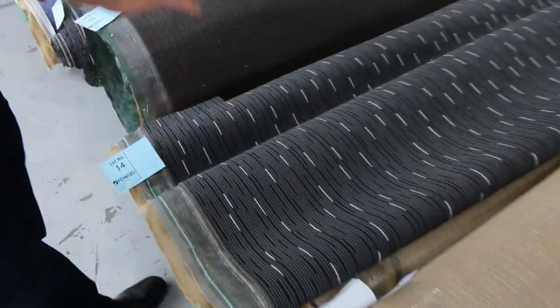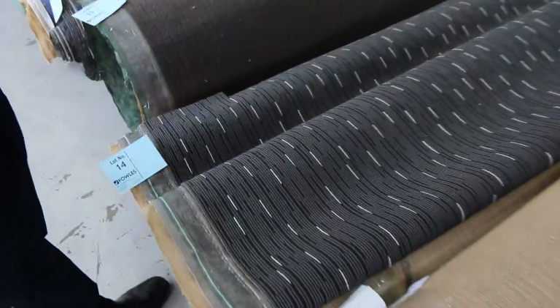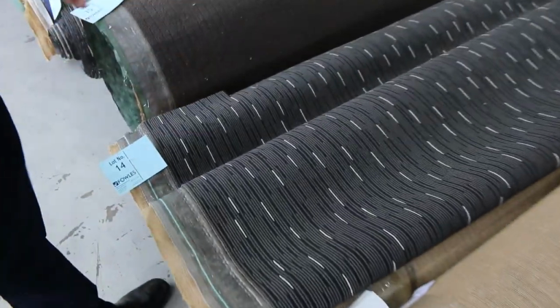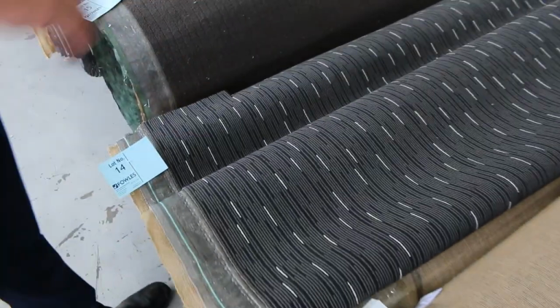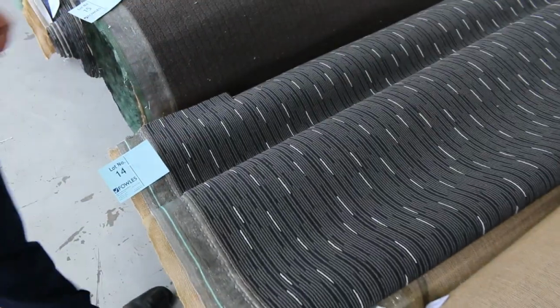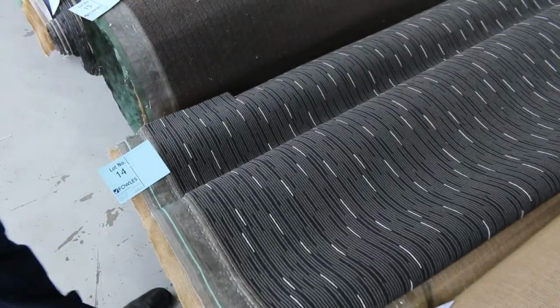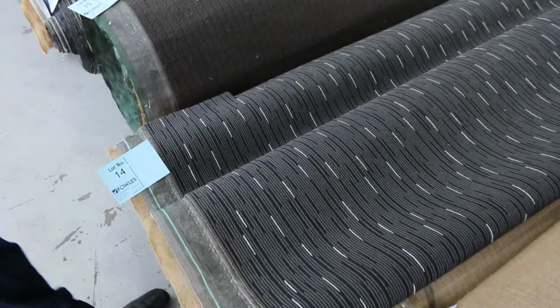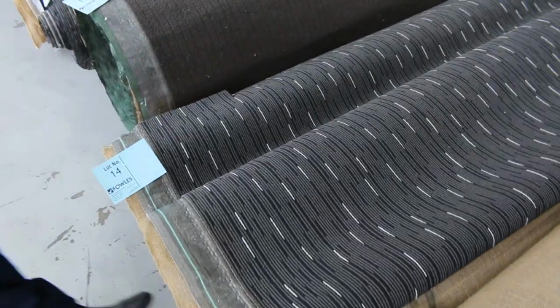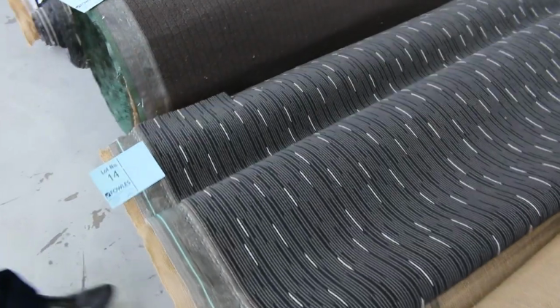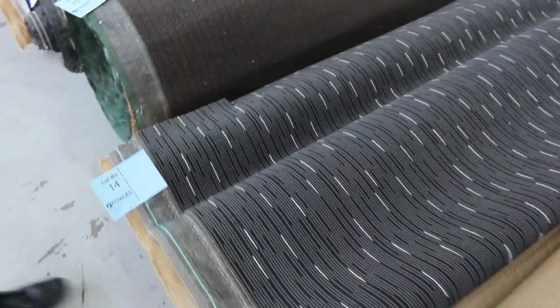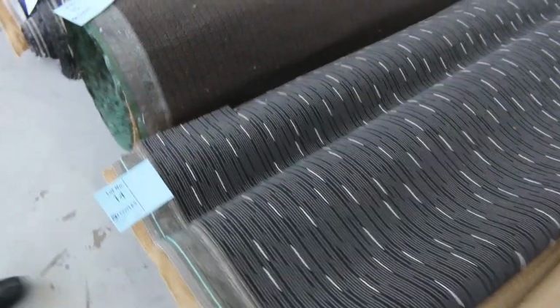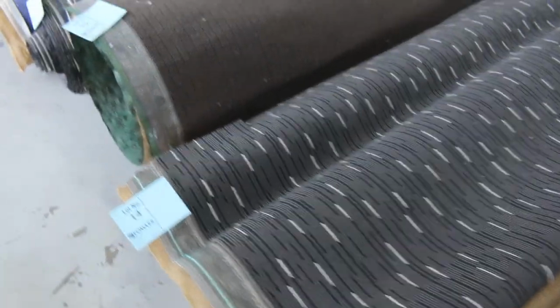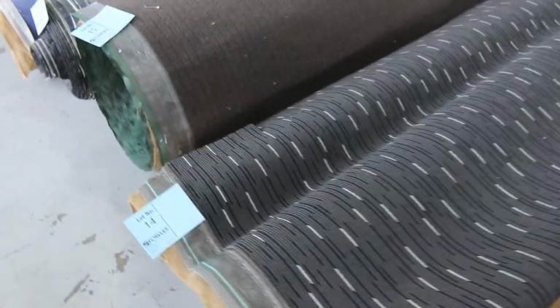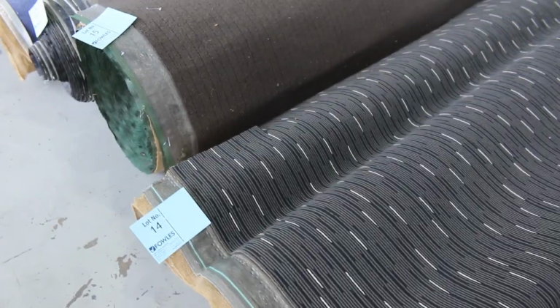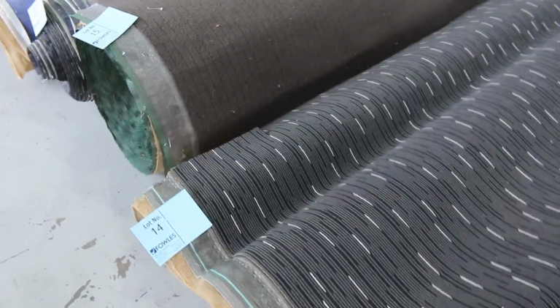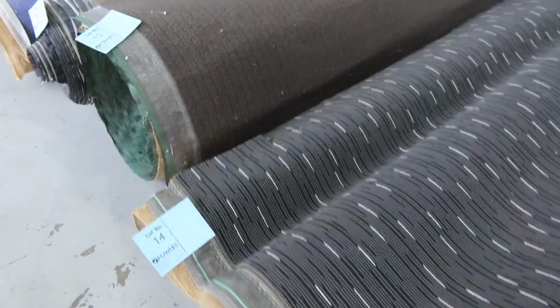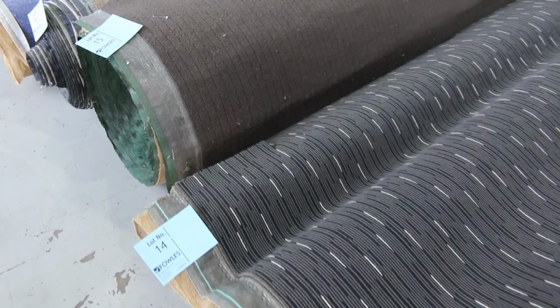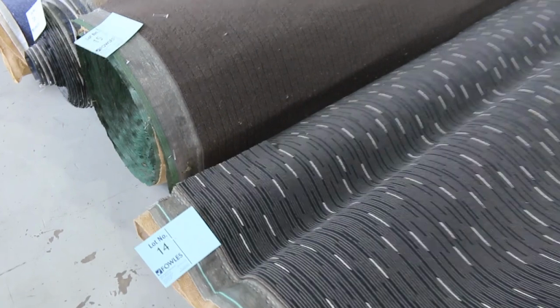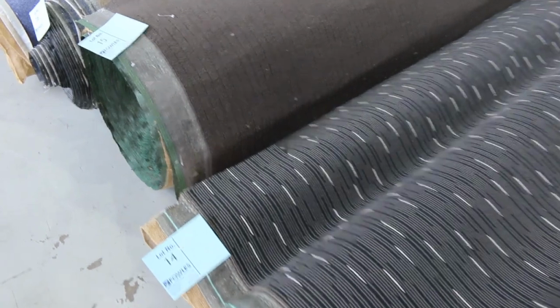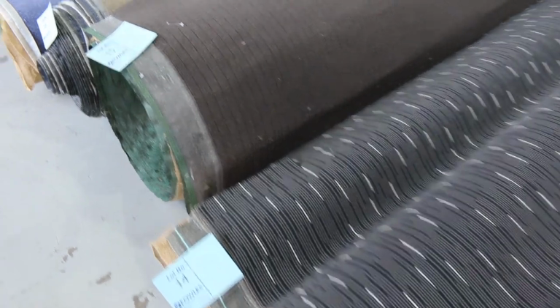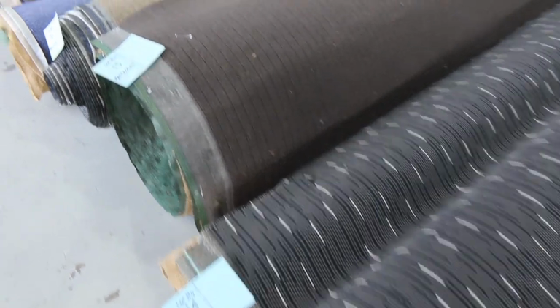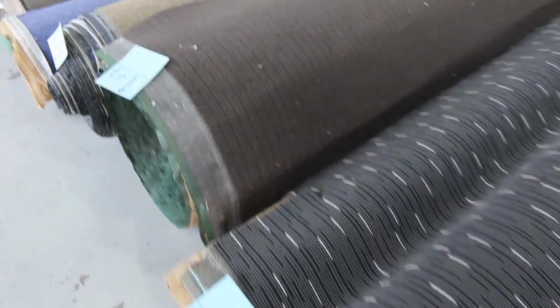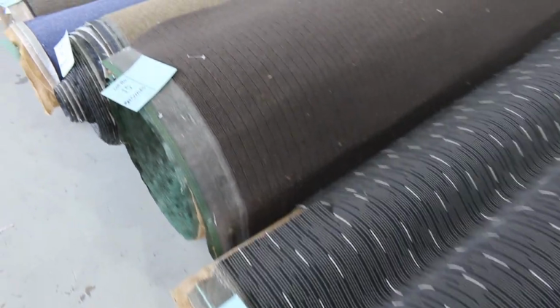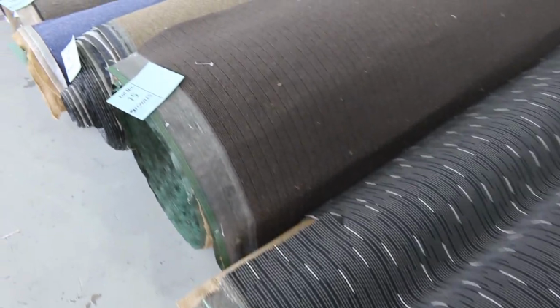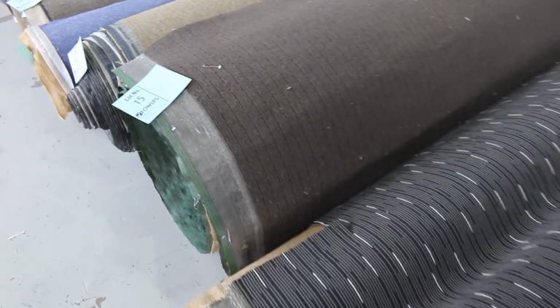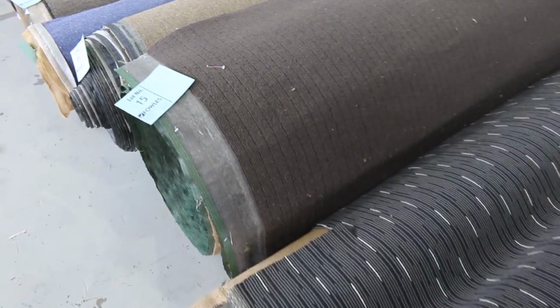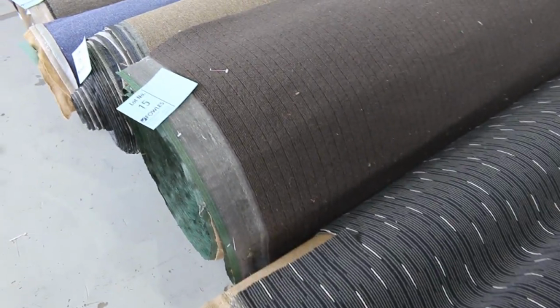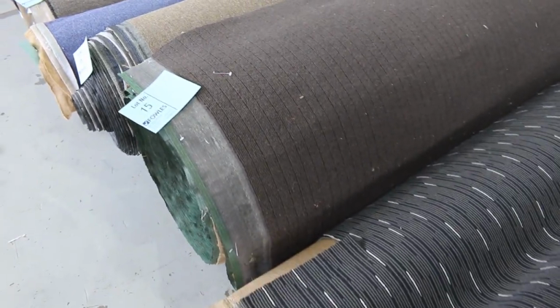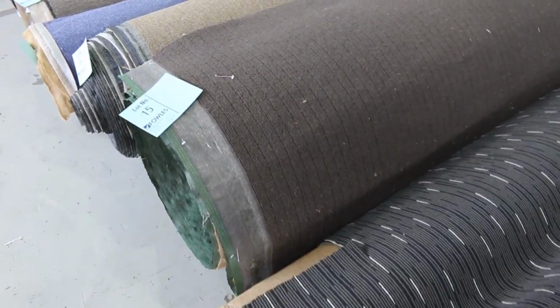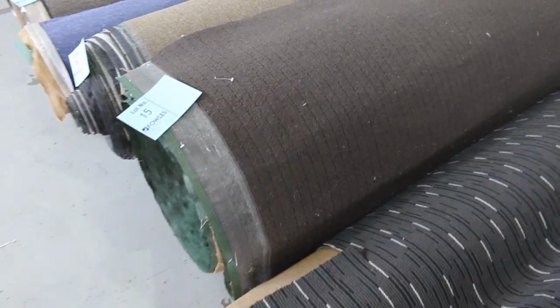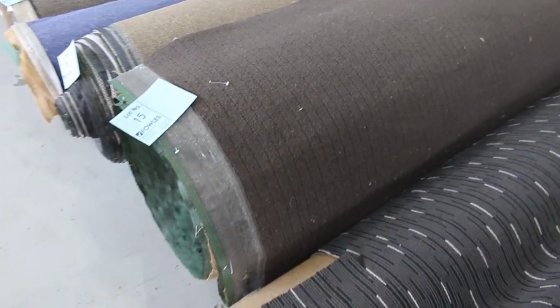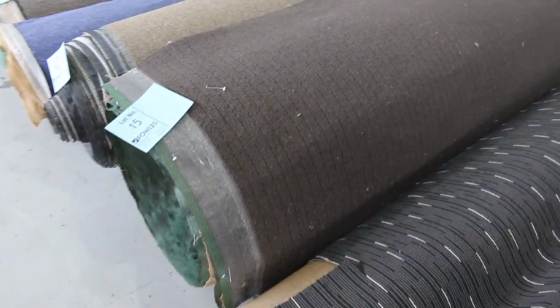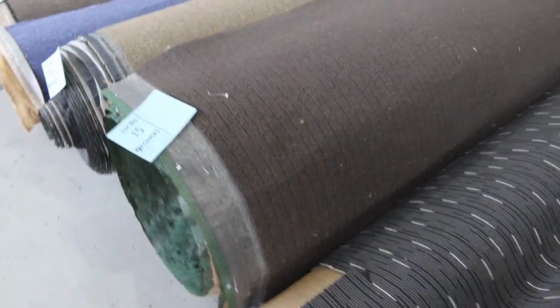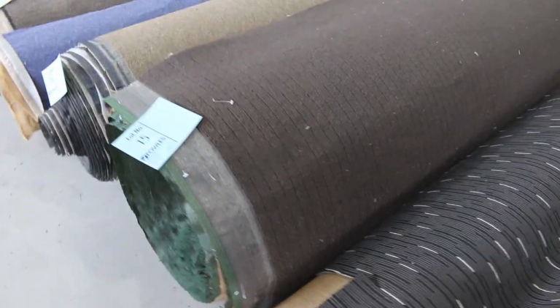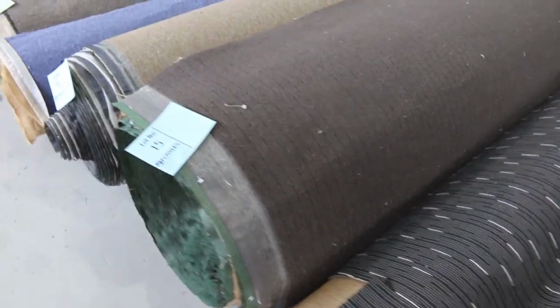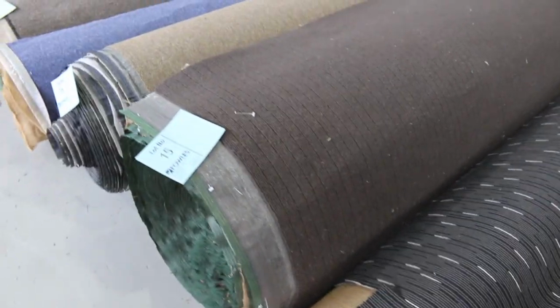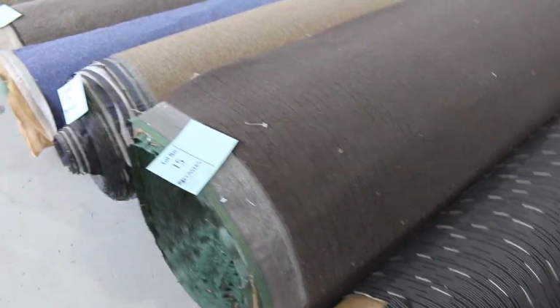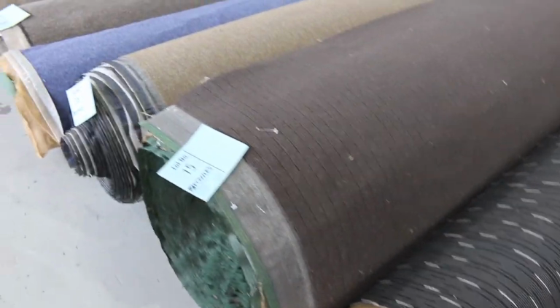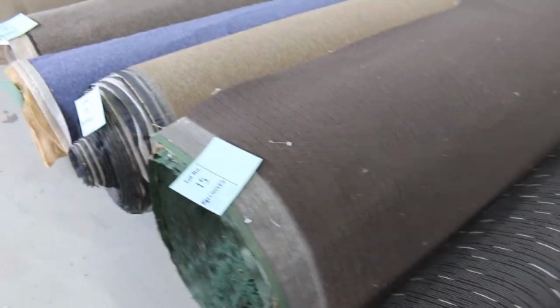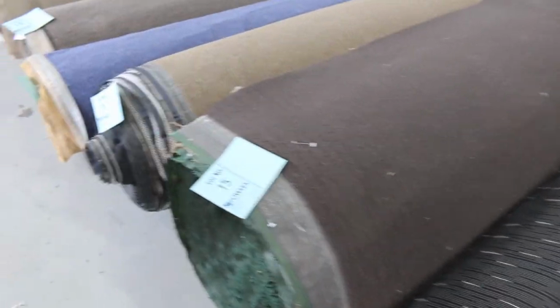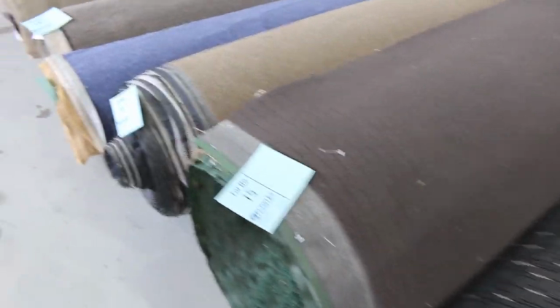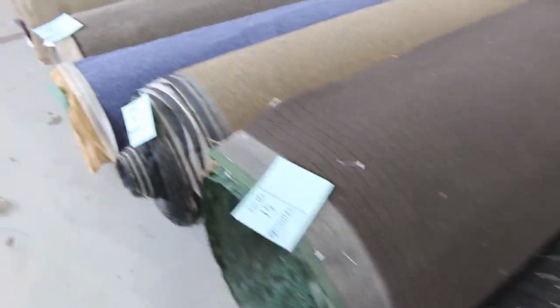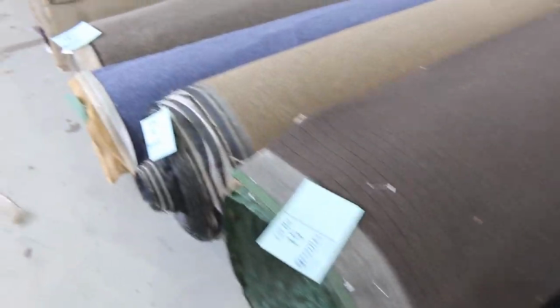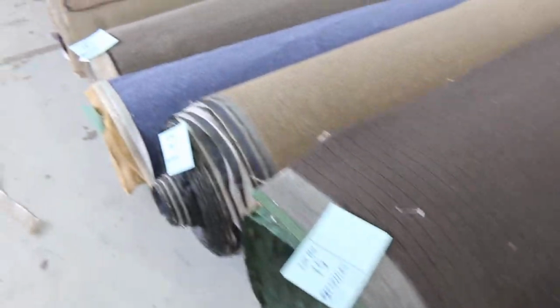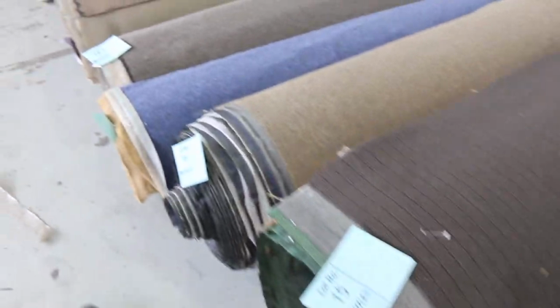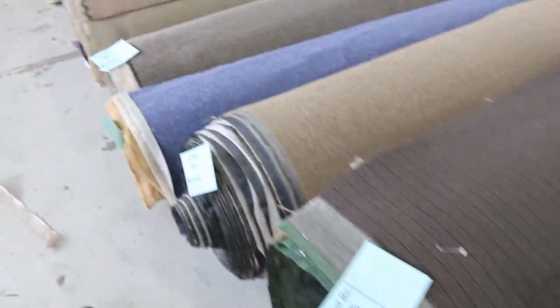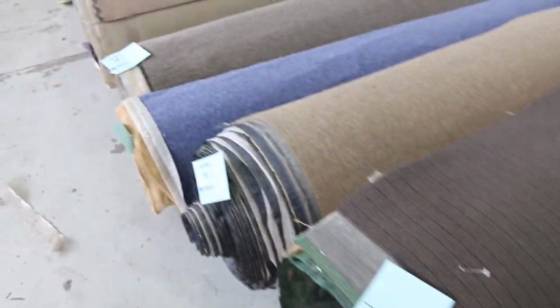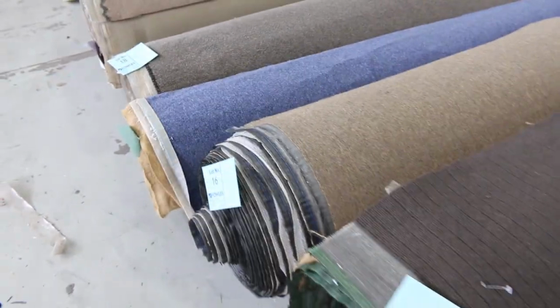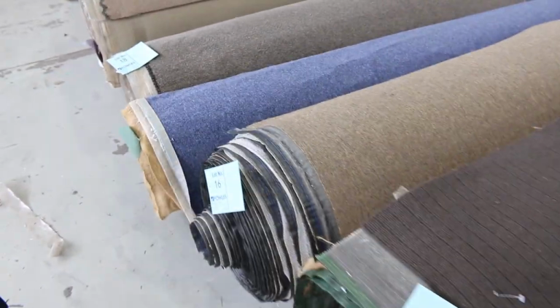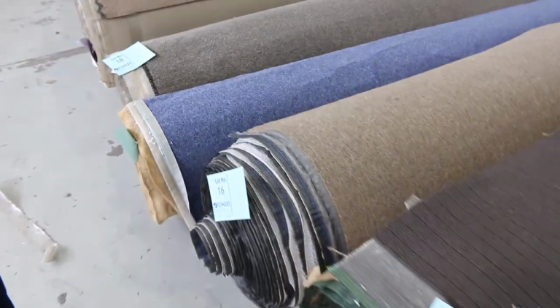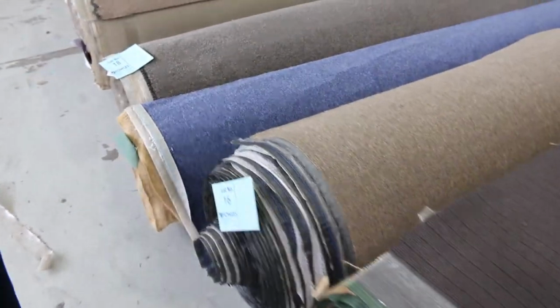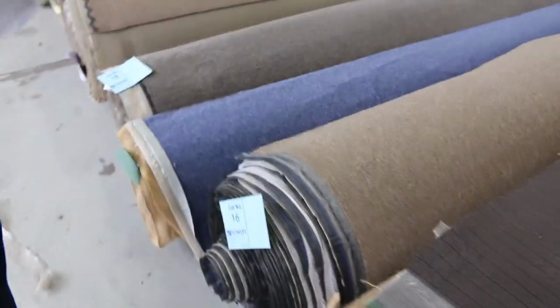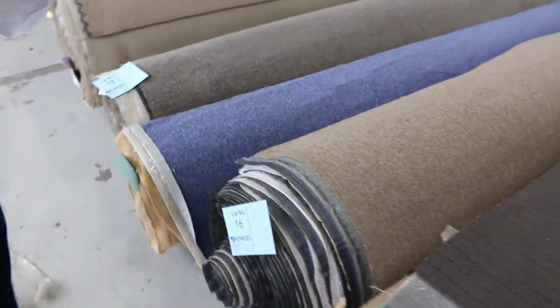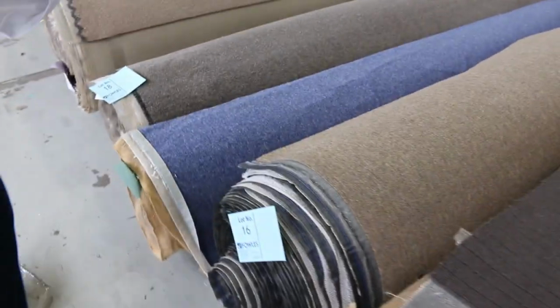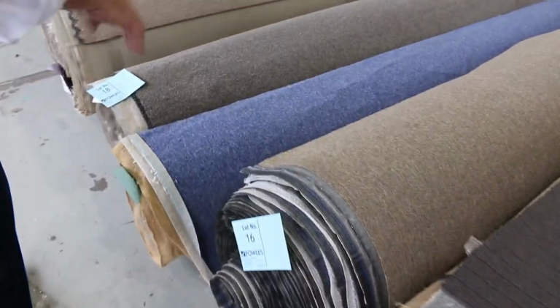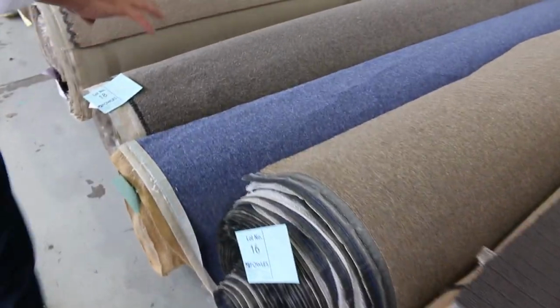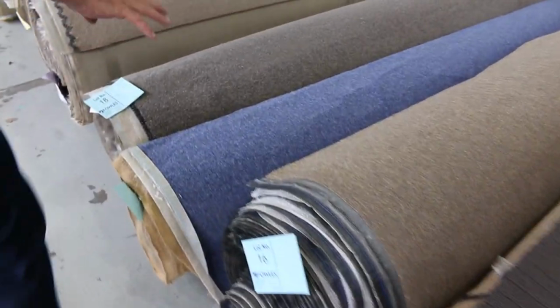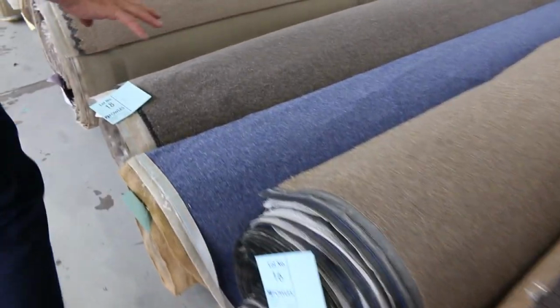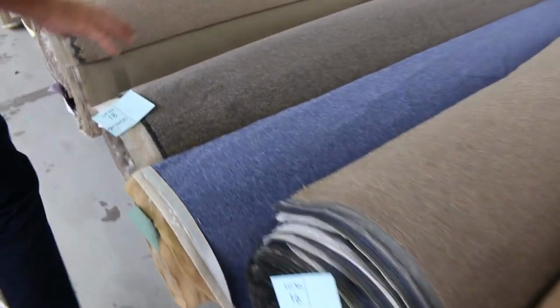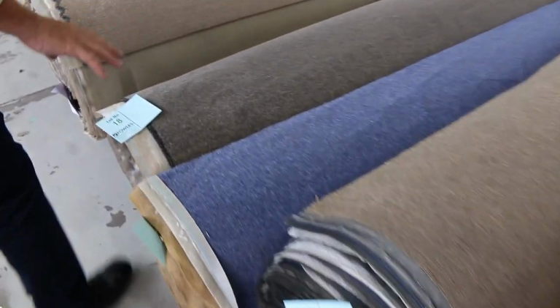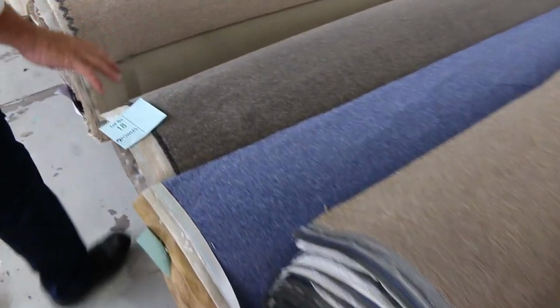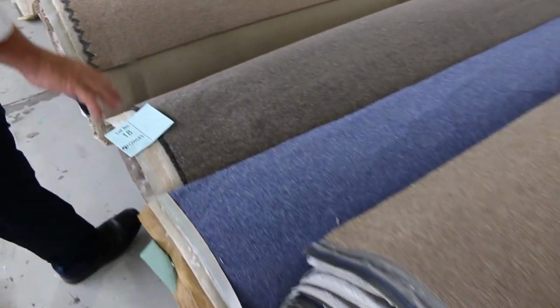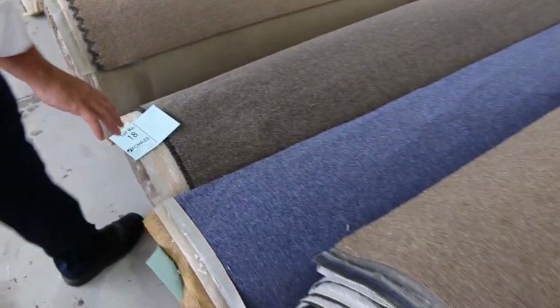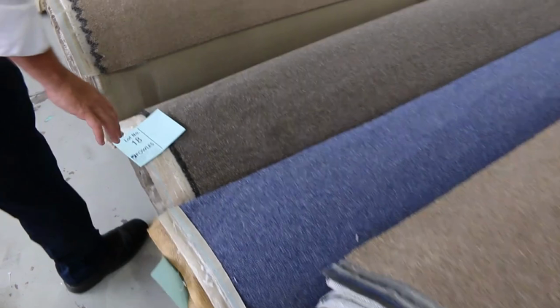We've got some nice commercial grade carpet there. If you need some for an office or shop, we've got plenty of that. That's again $30 to $40 — really hard-wearing loop piles here.